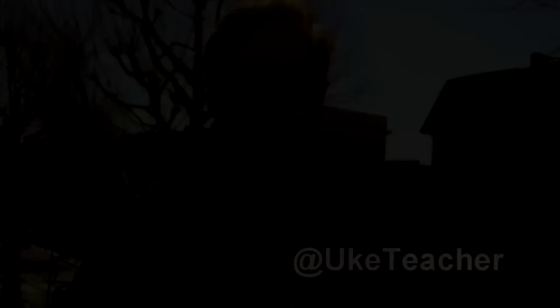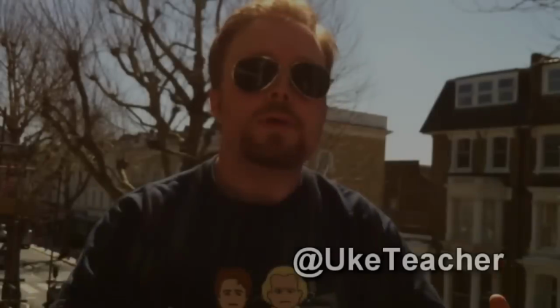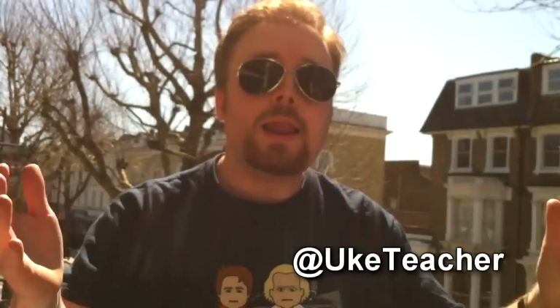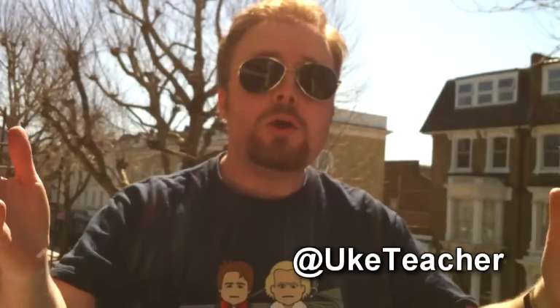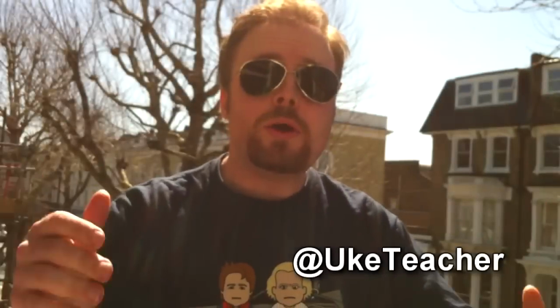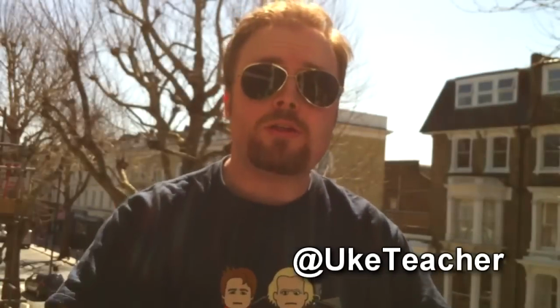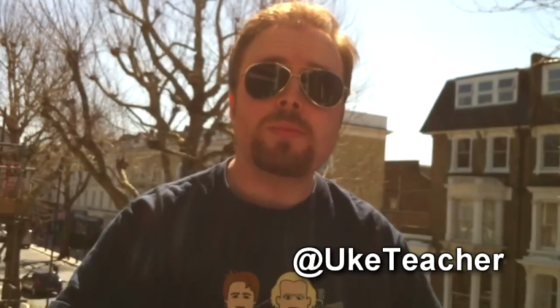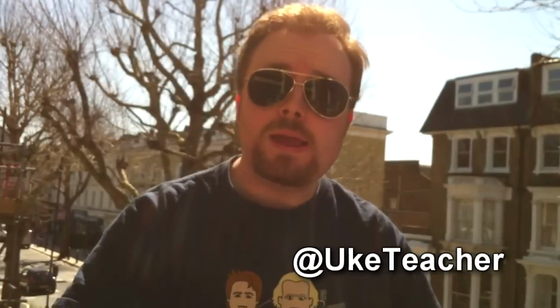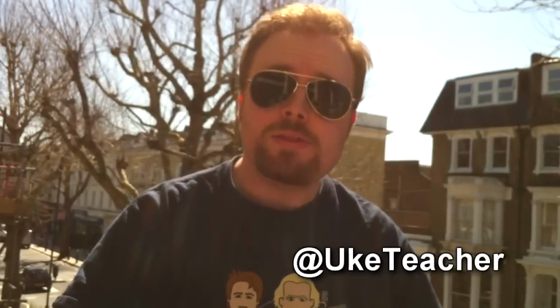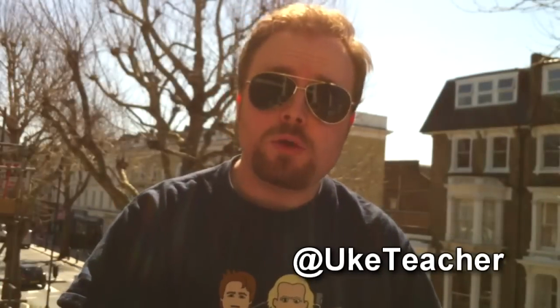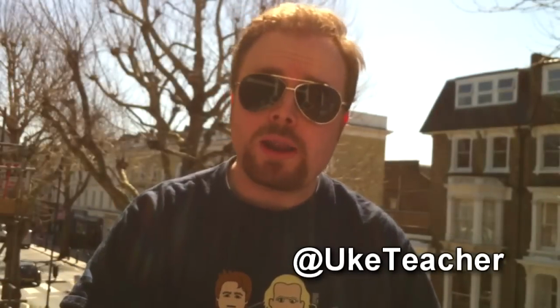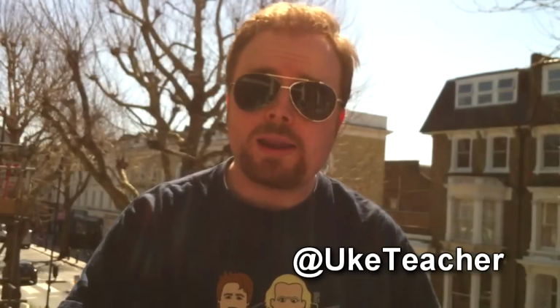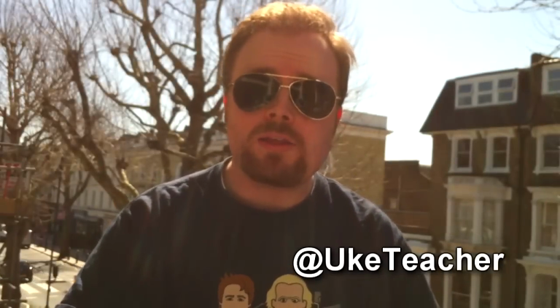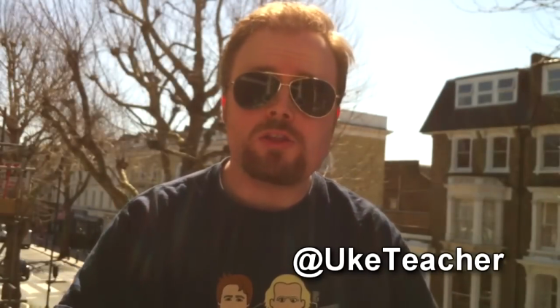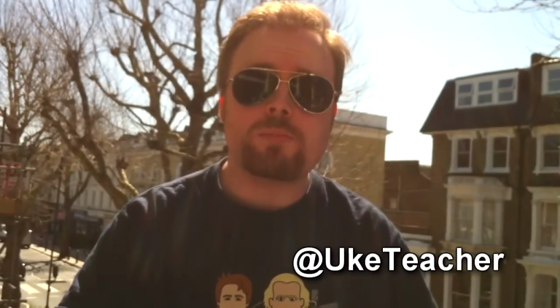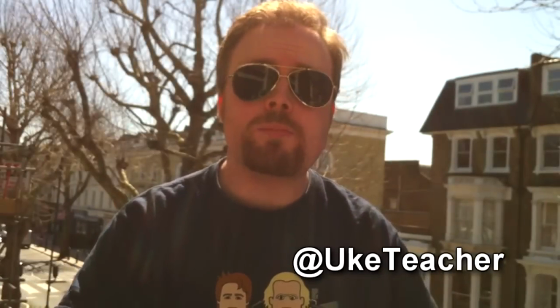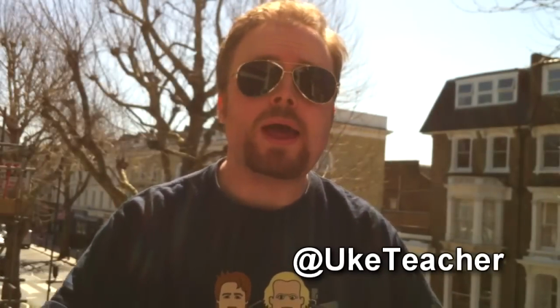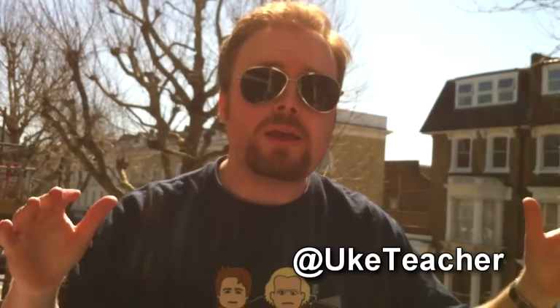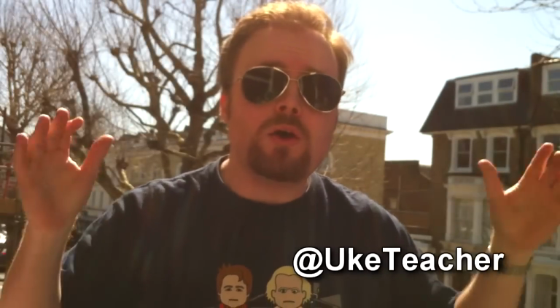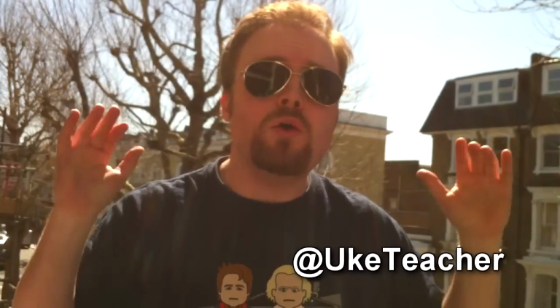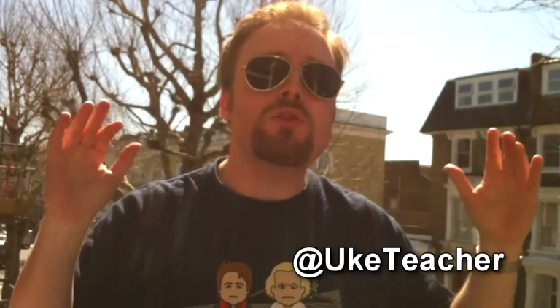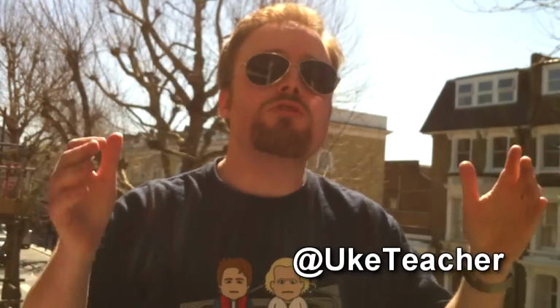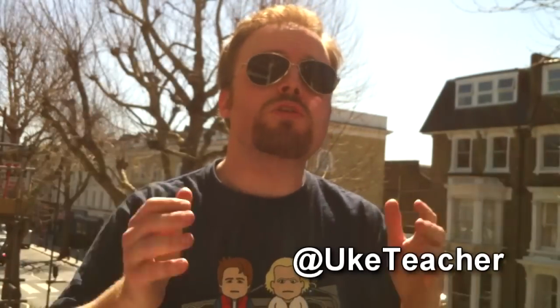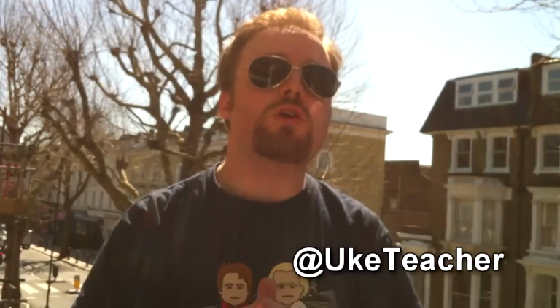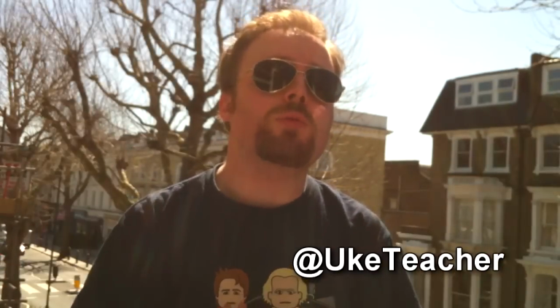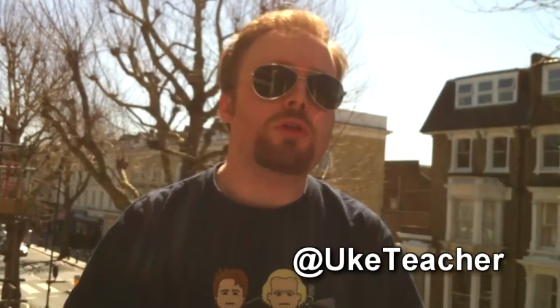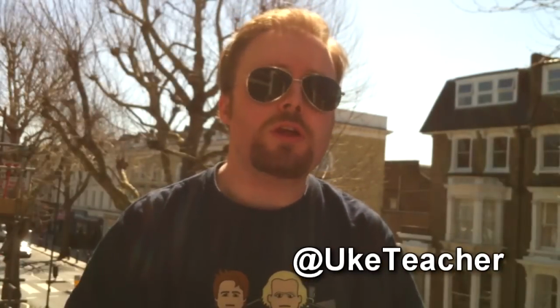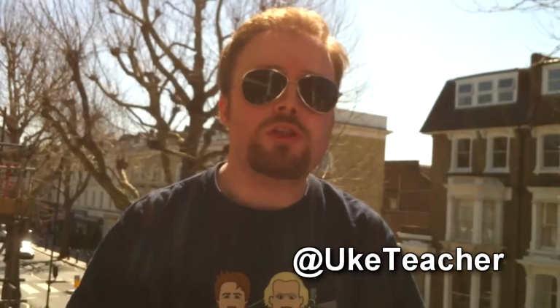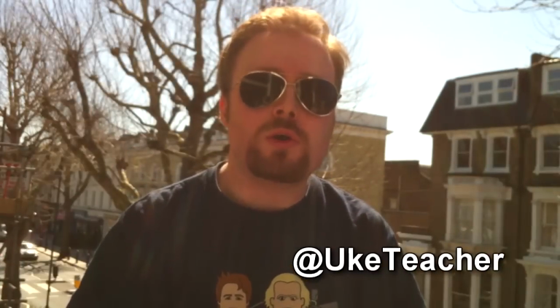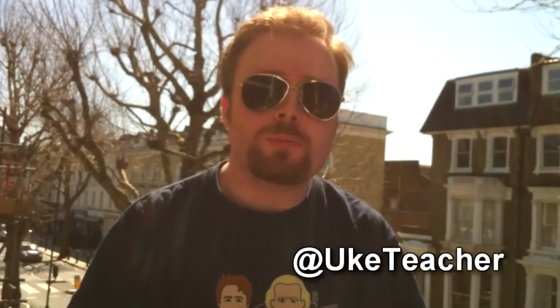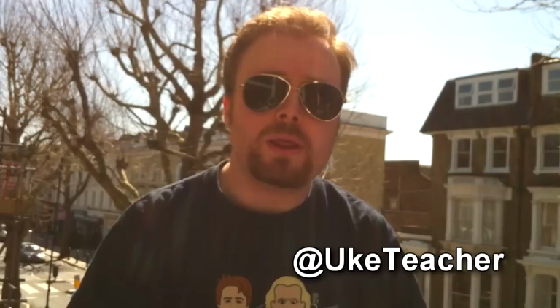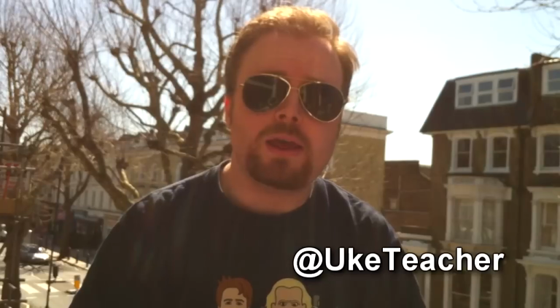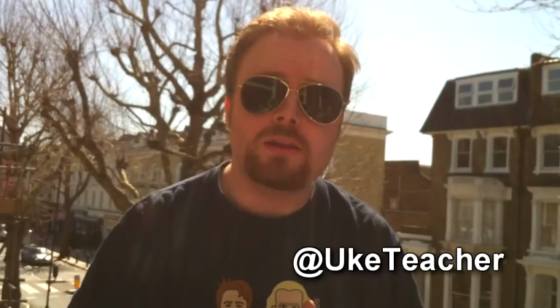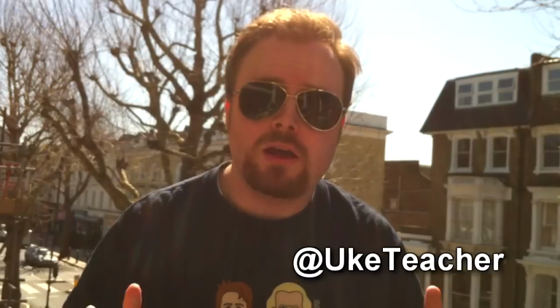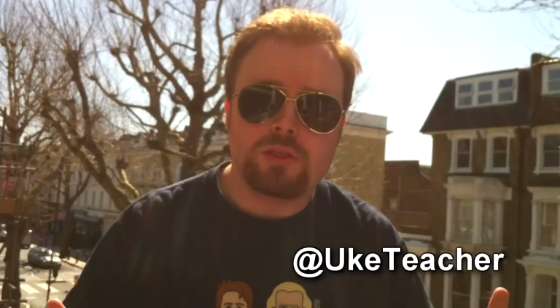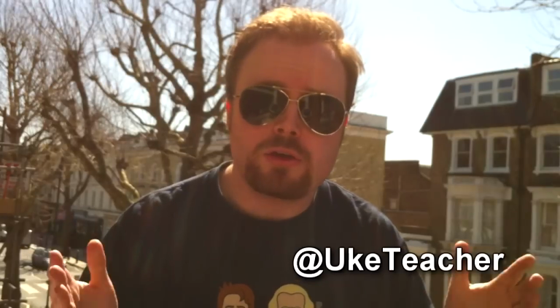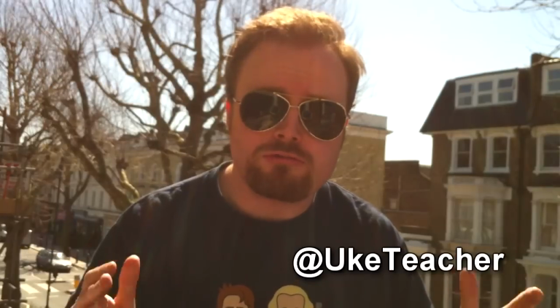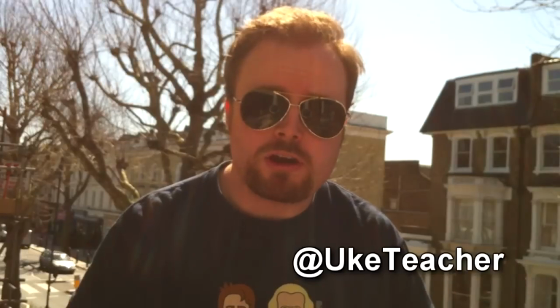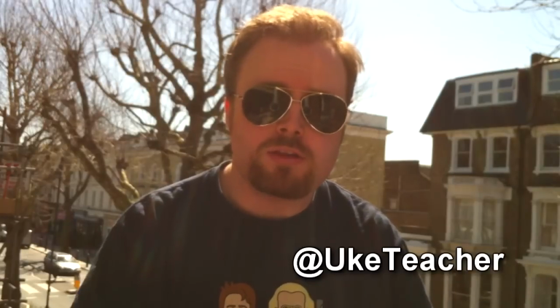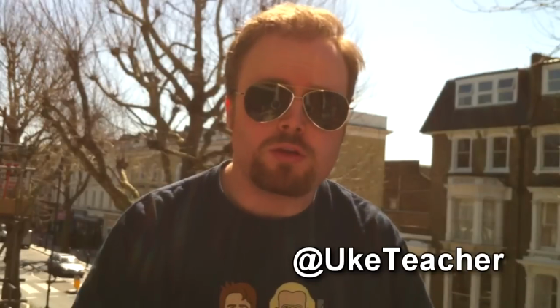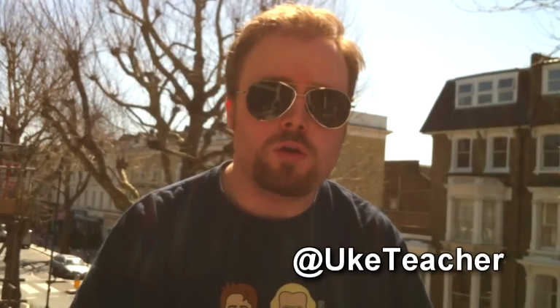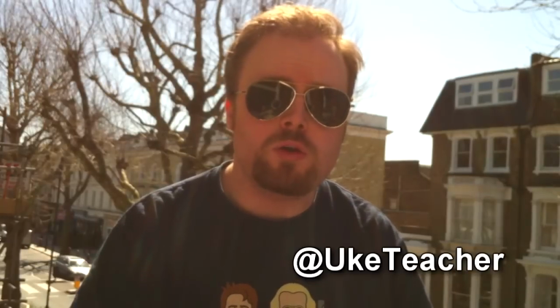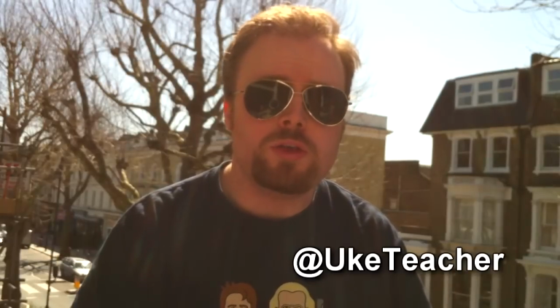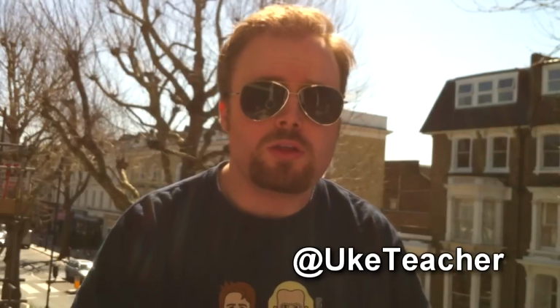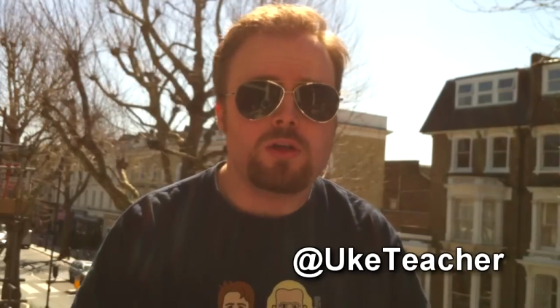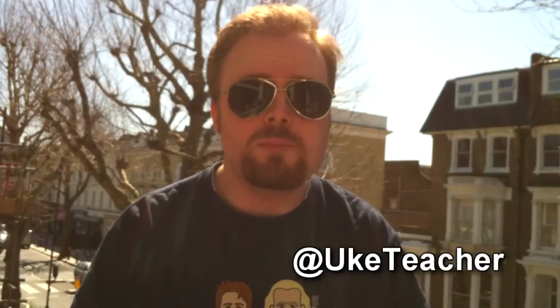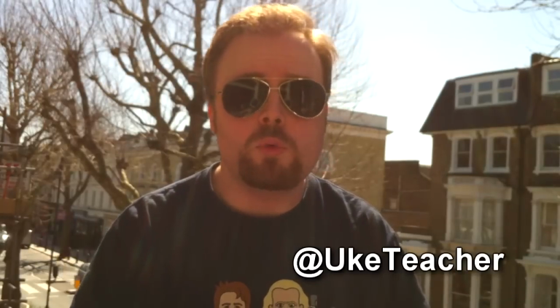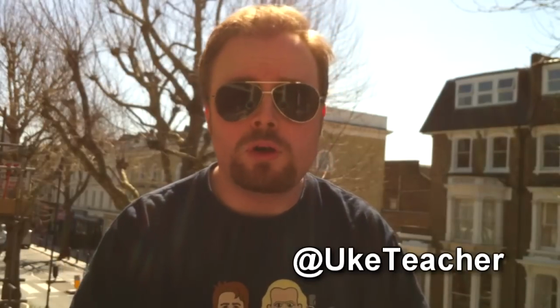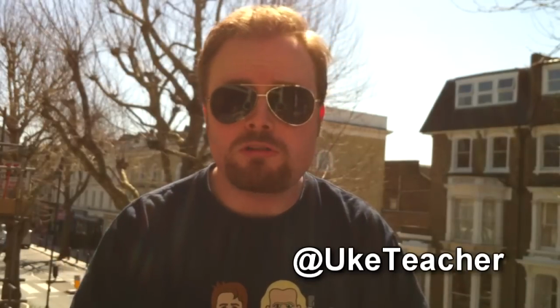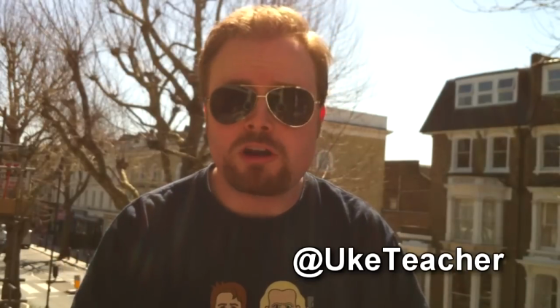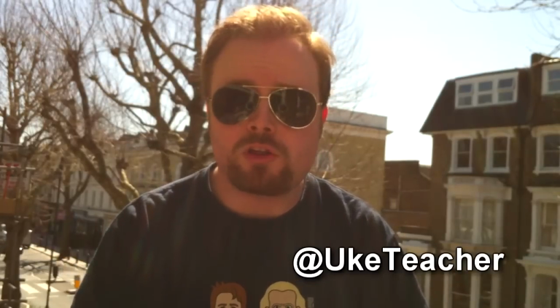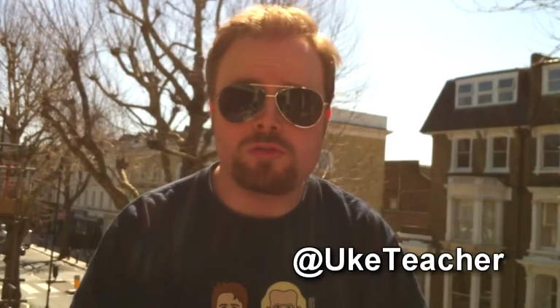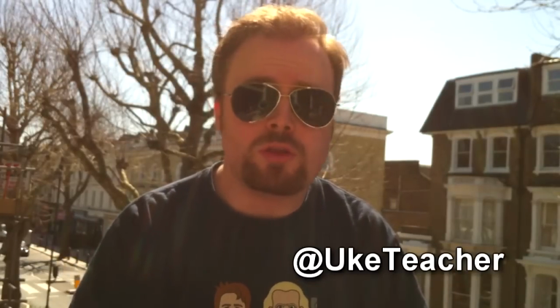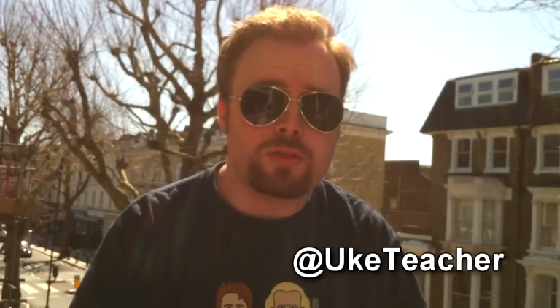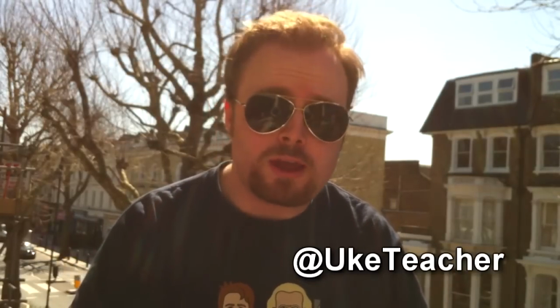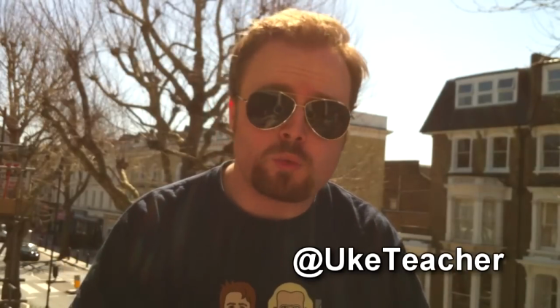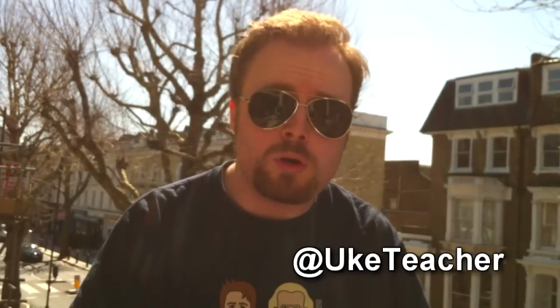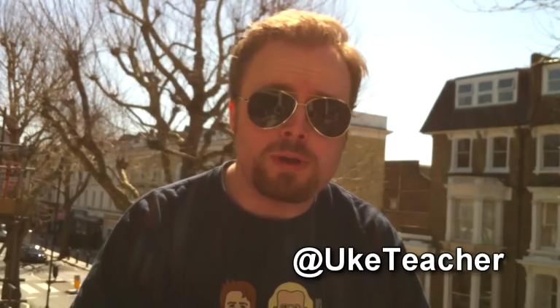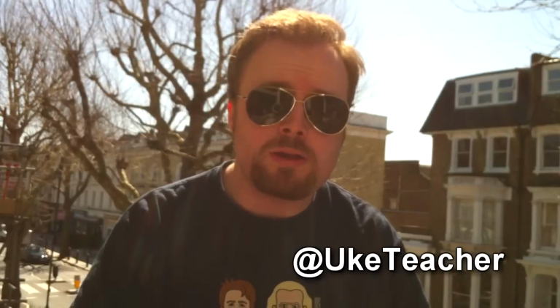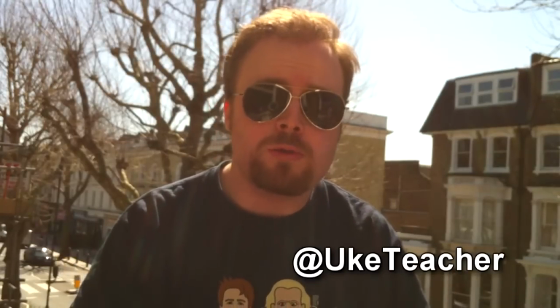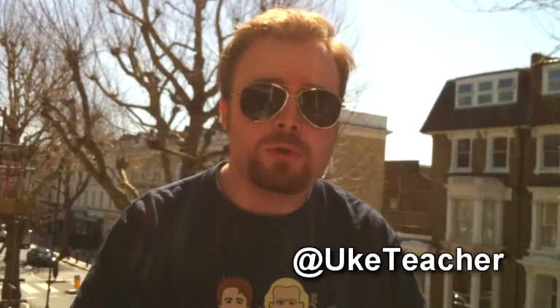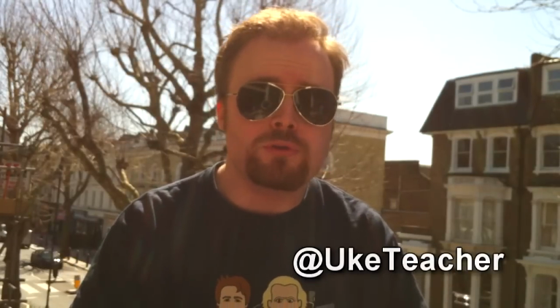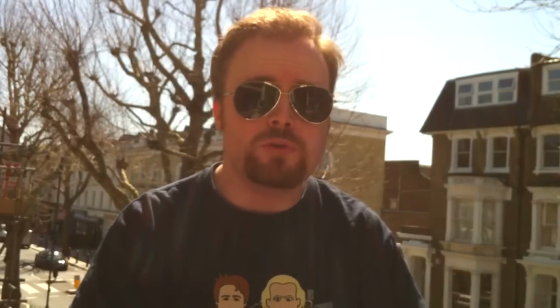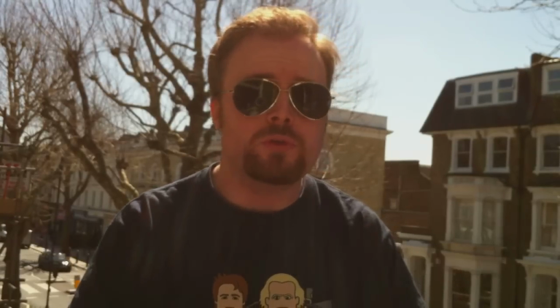Hello, it's me, the ukulele teacher, back on the rooftops to teach you how to play another great song. This time, One Direction's 'What Makes You Beautiful.'